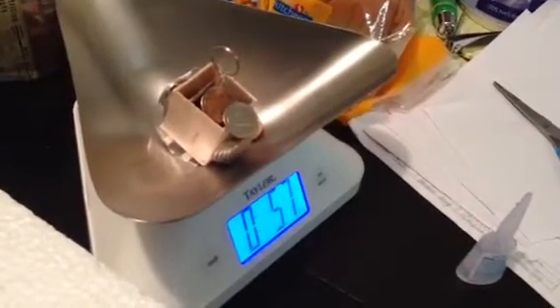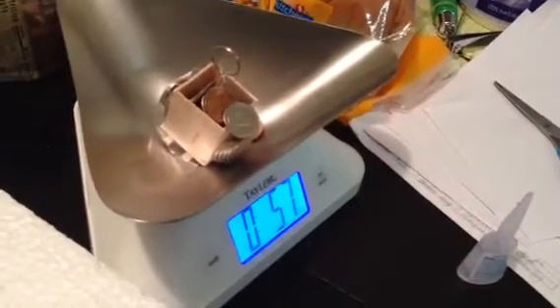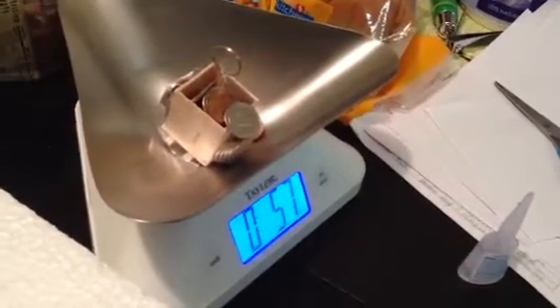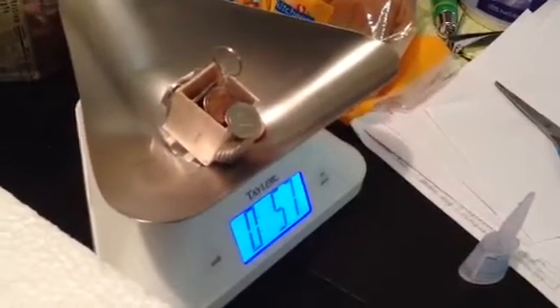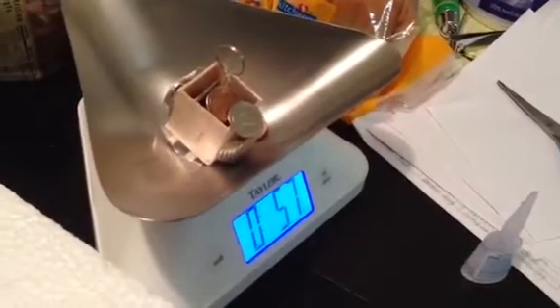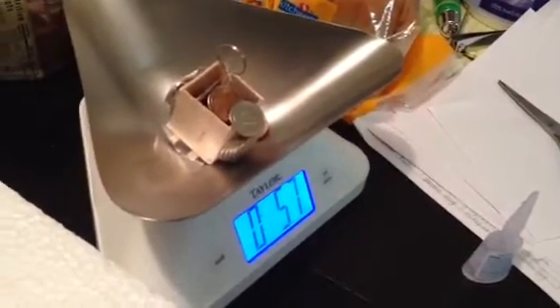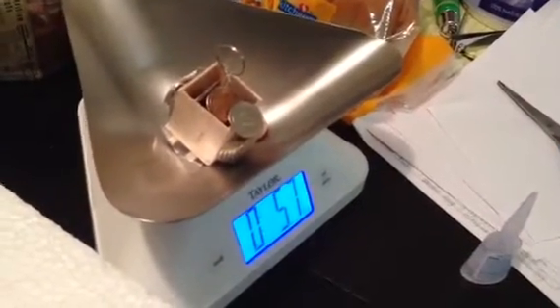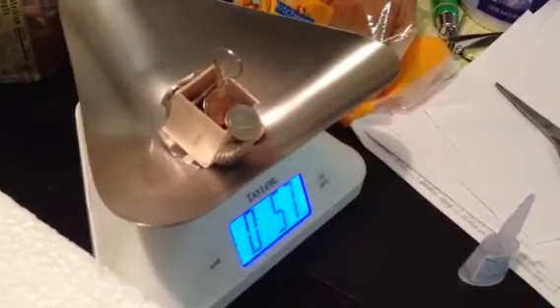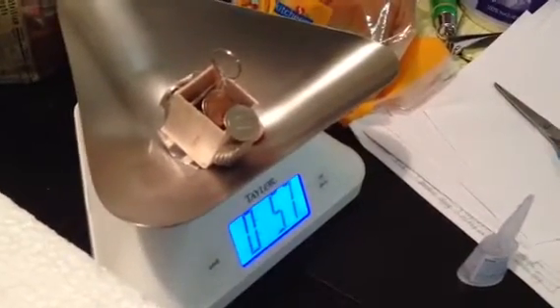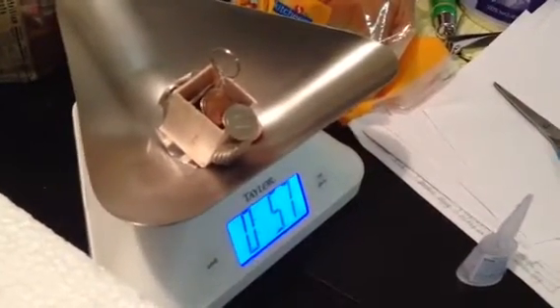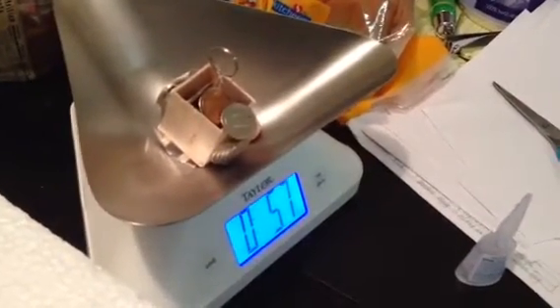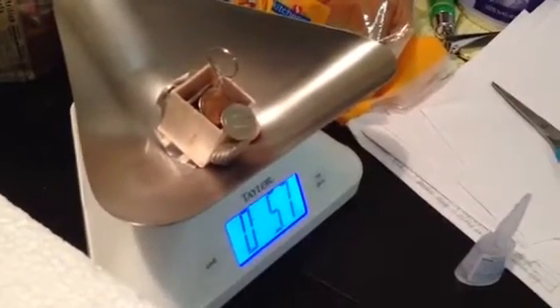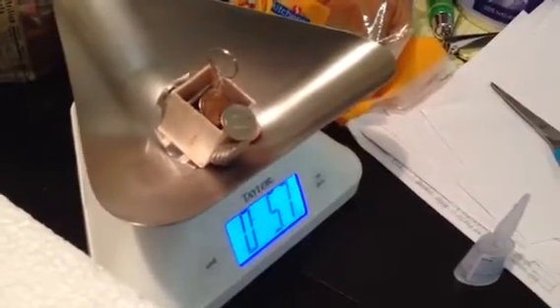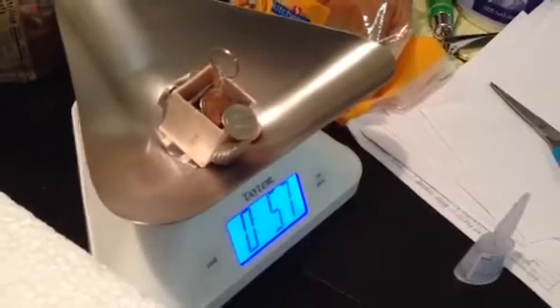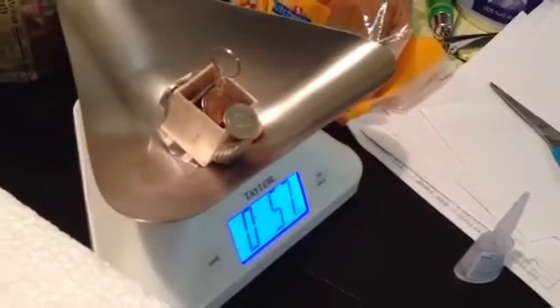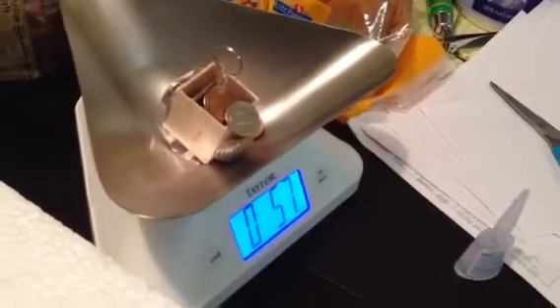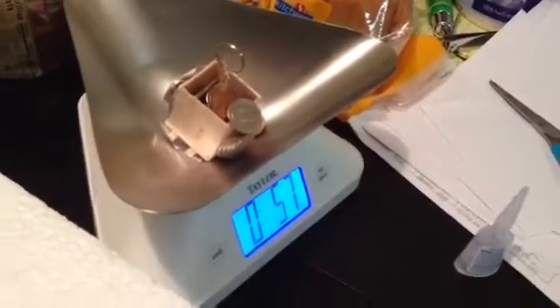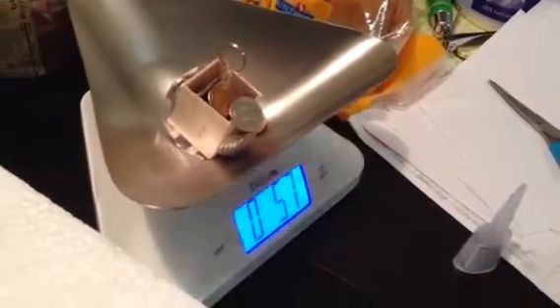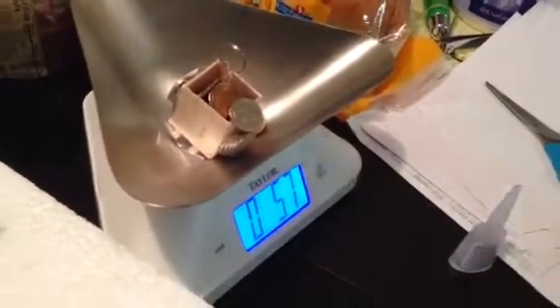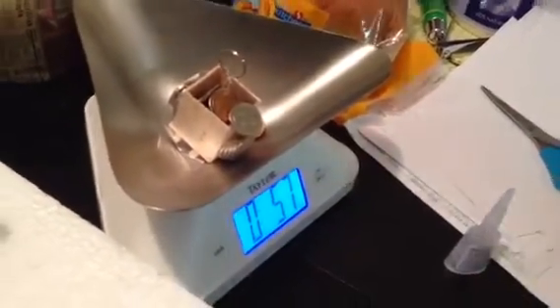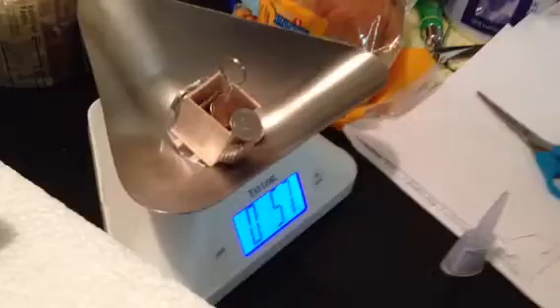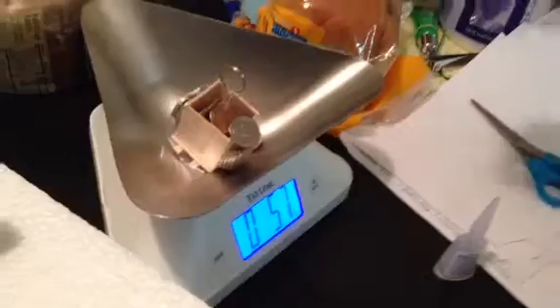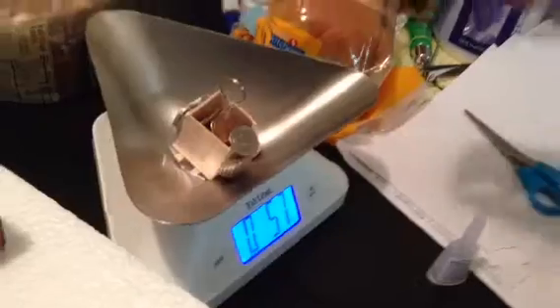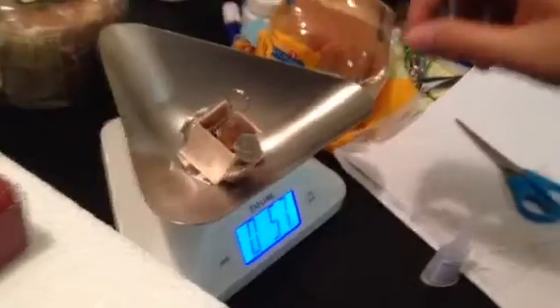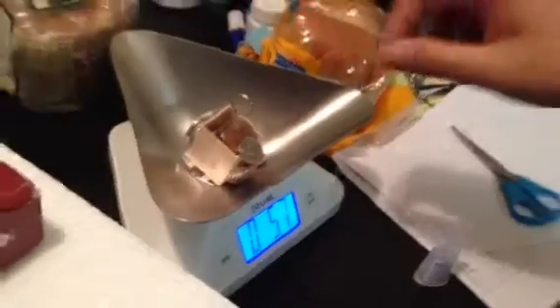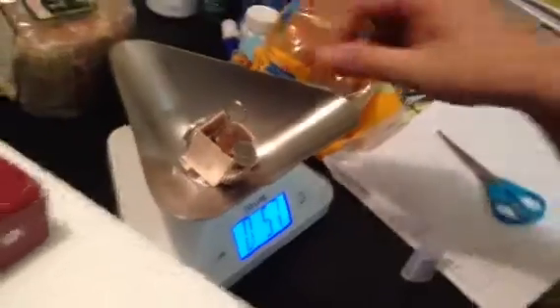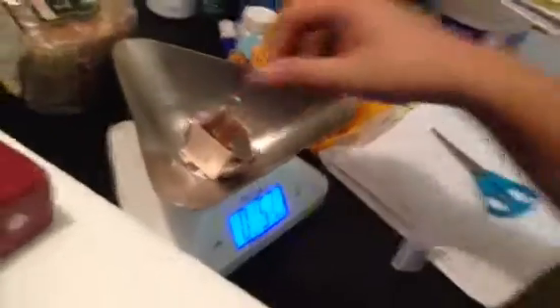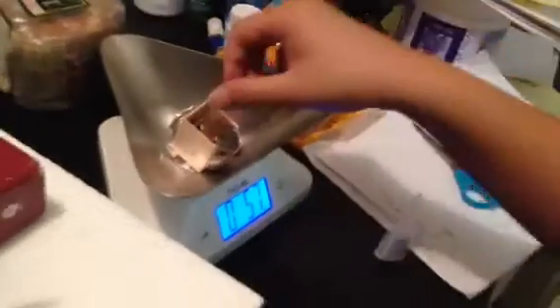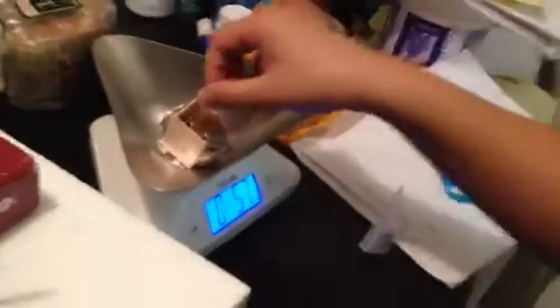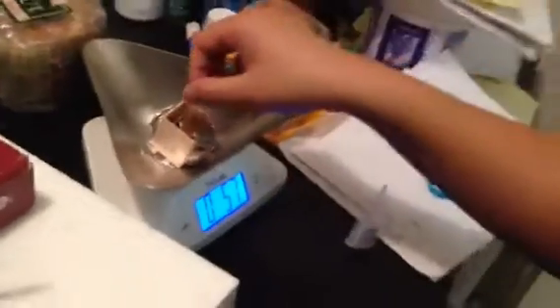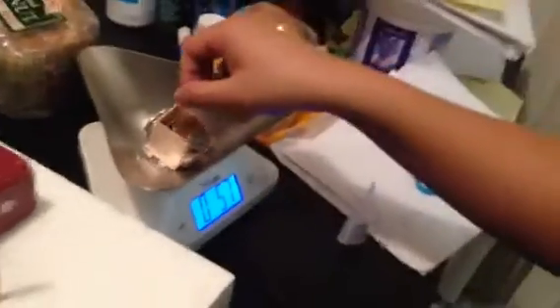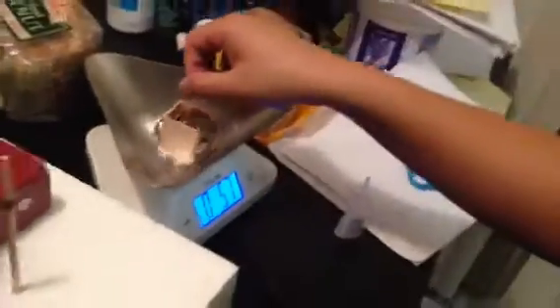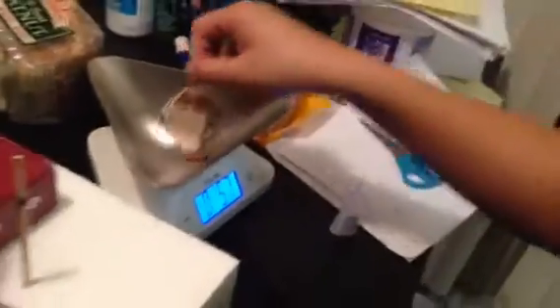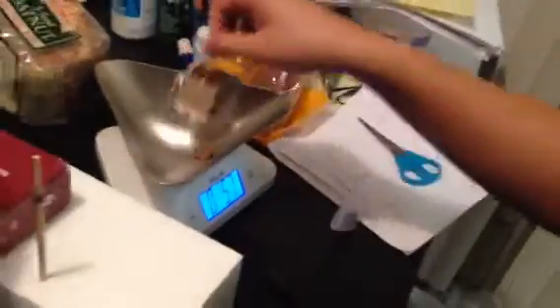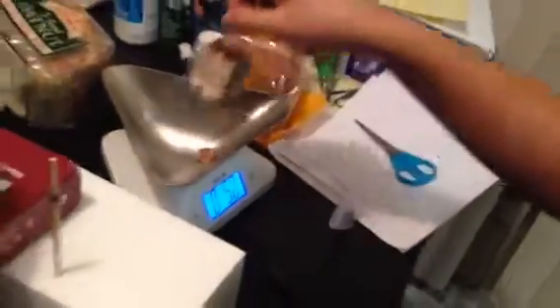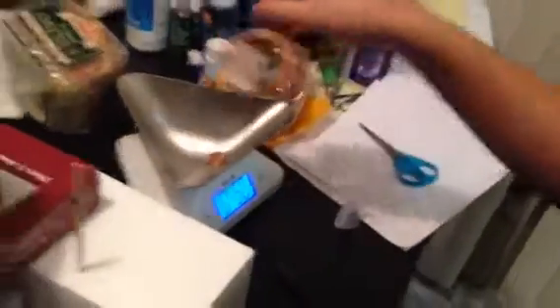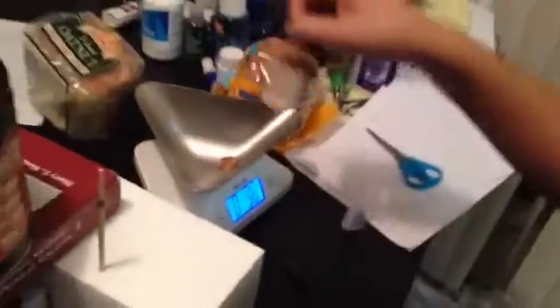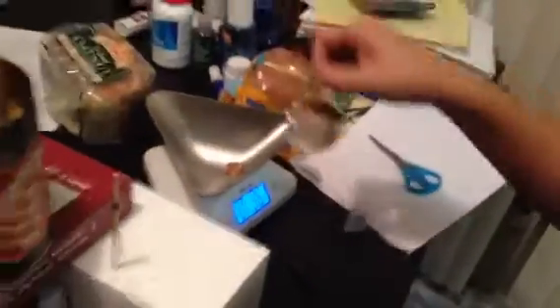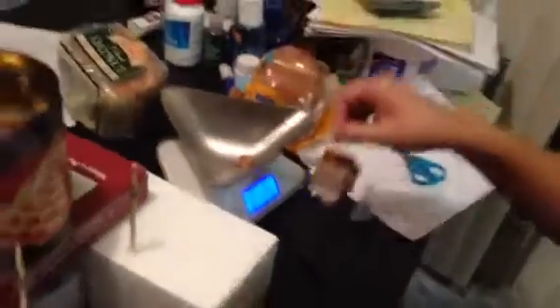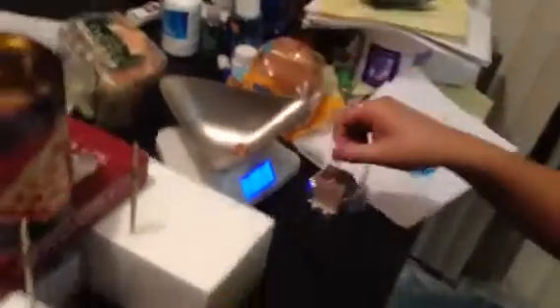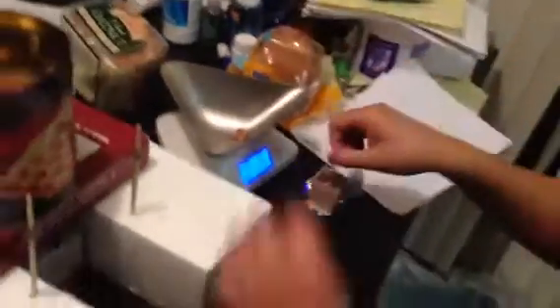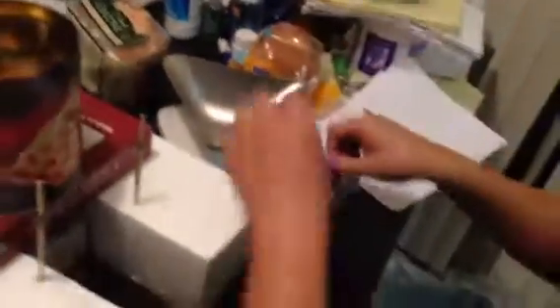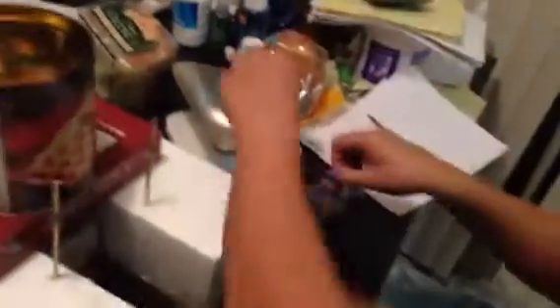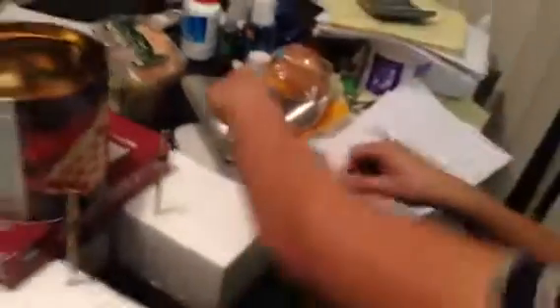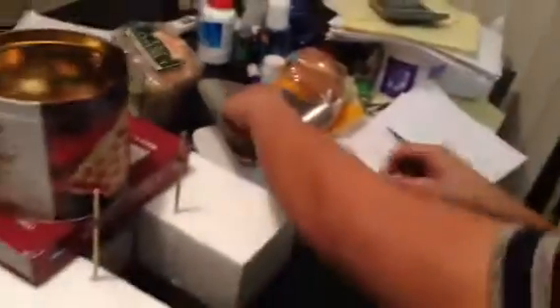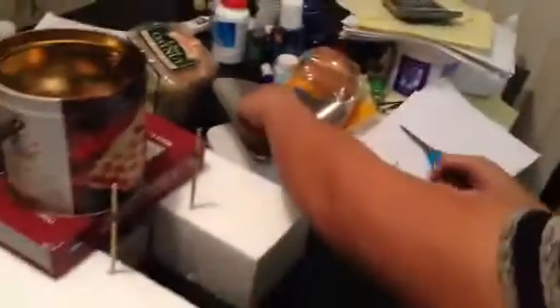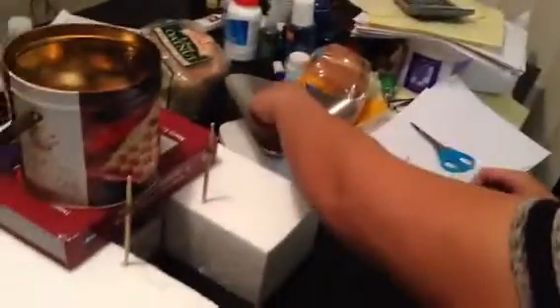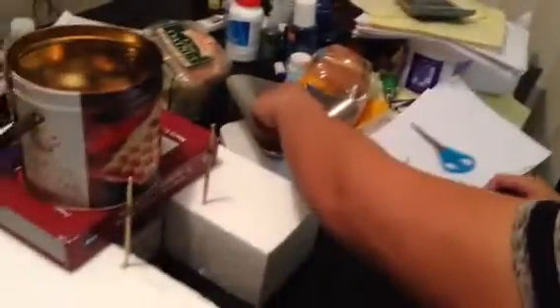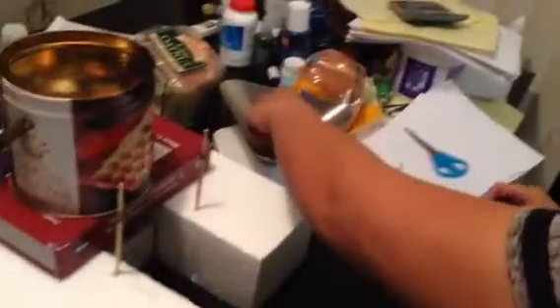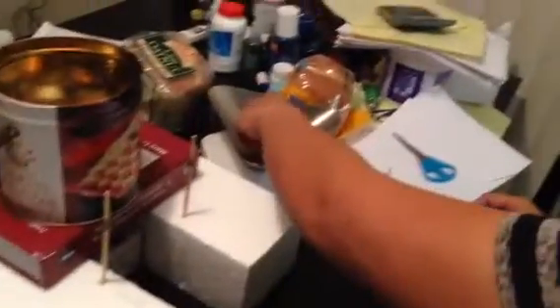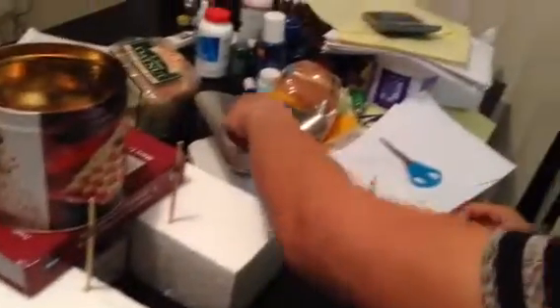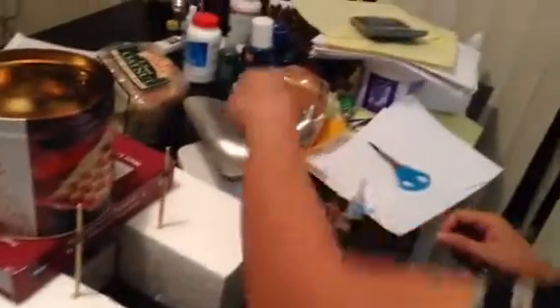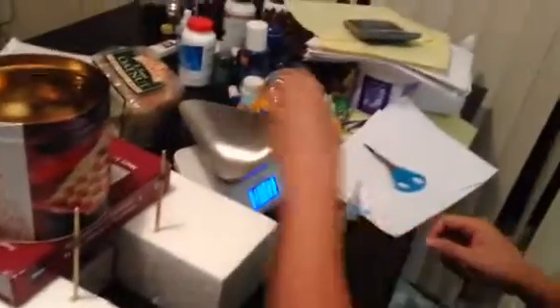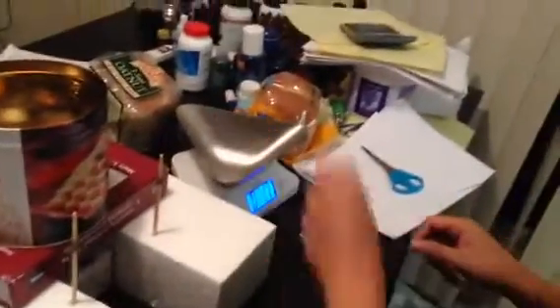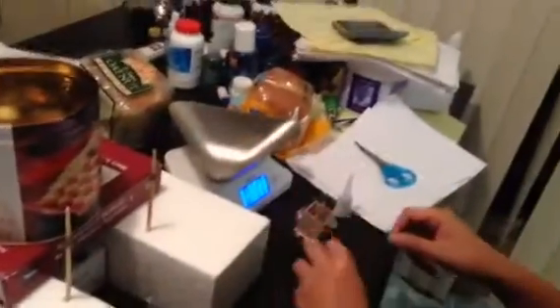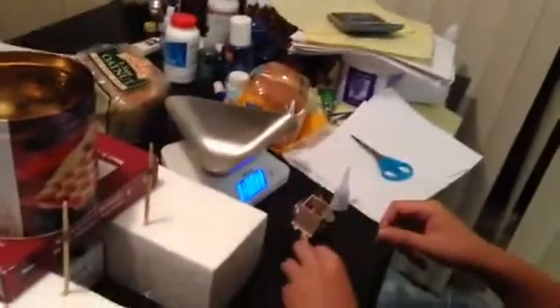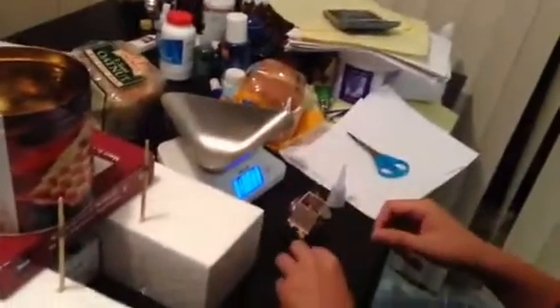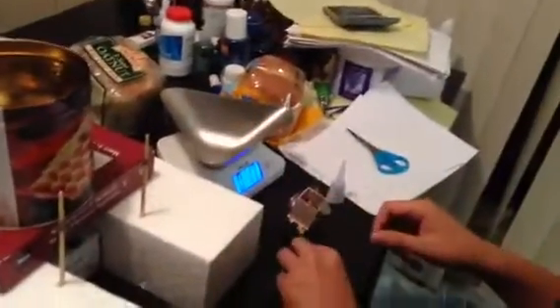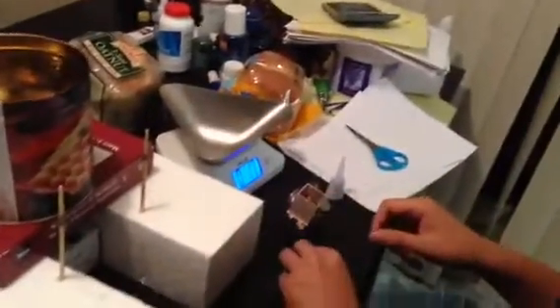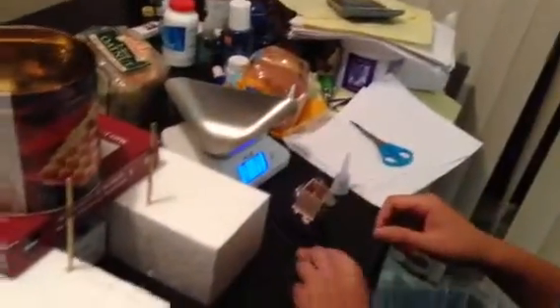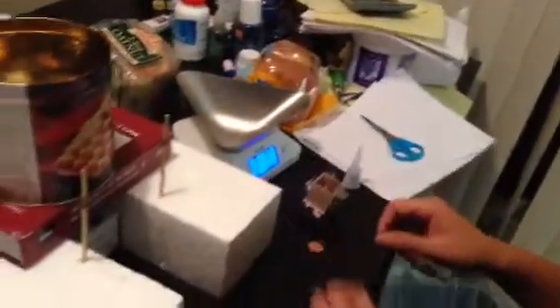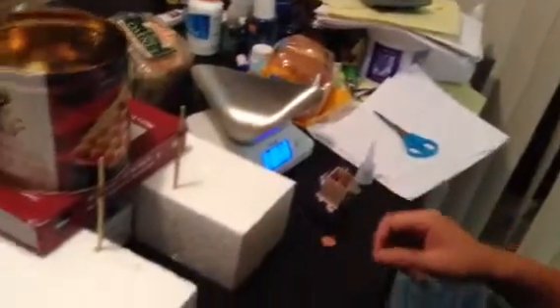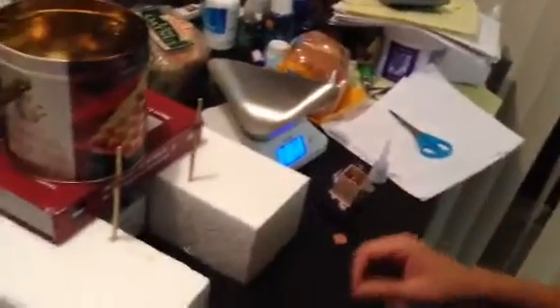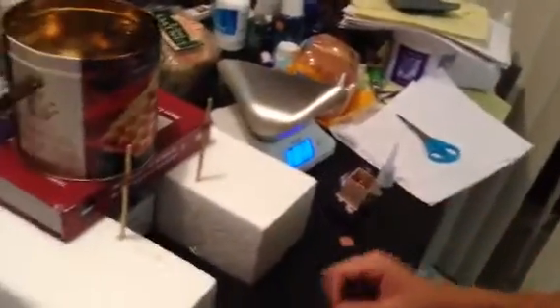So 5.7 ounces. And I'm going to calculate the force required to break it.